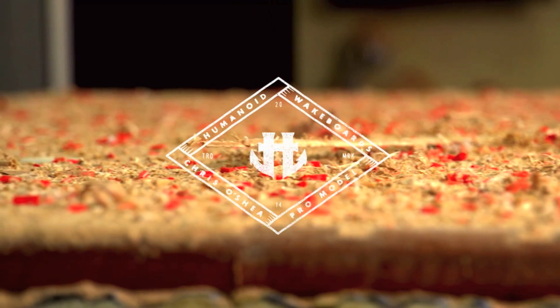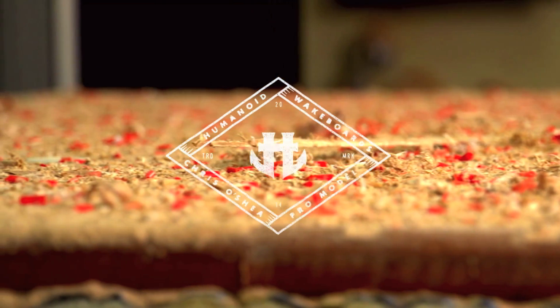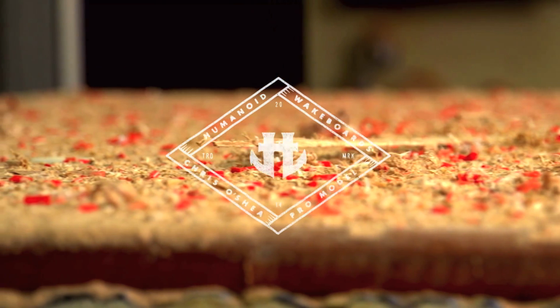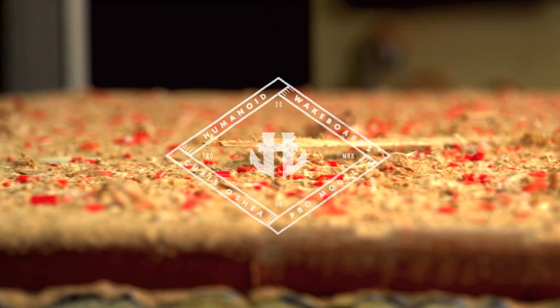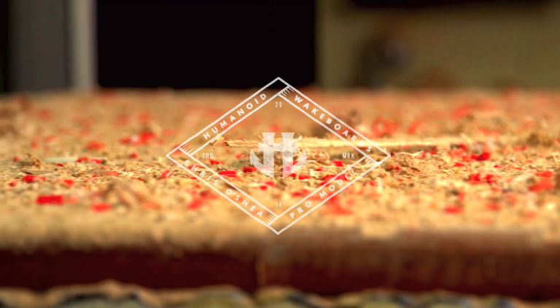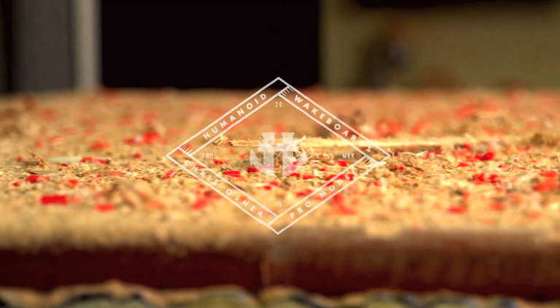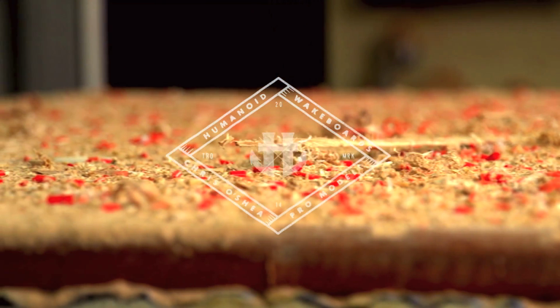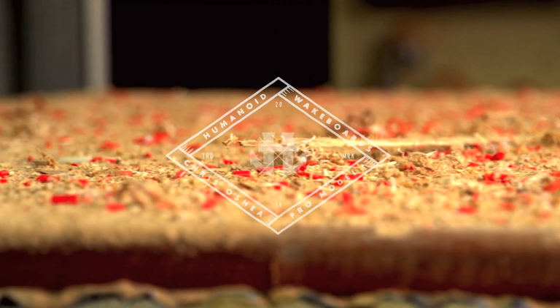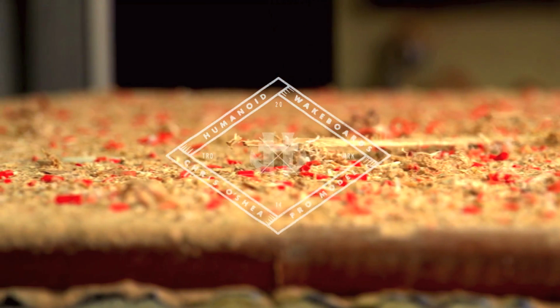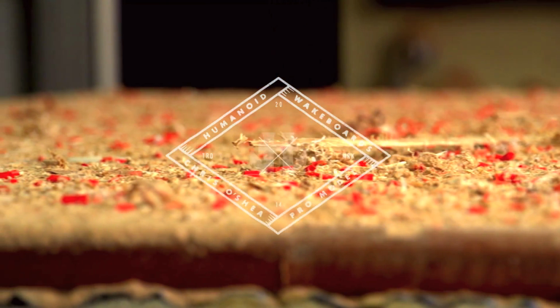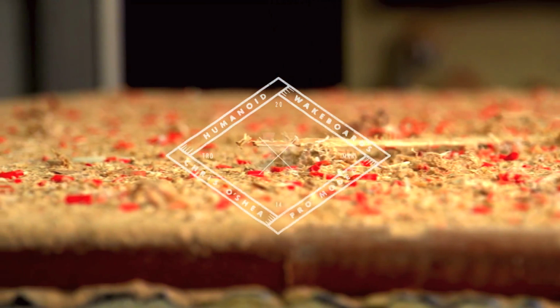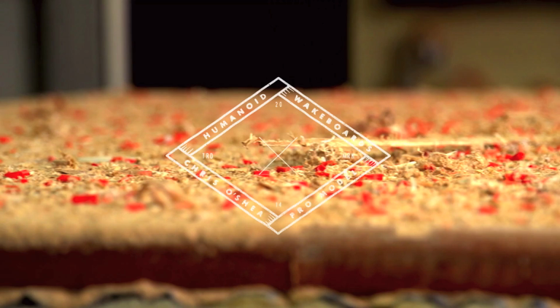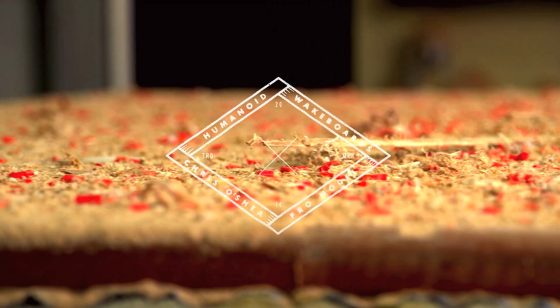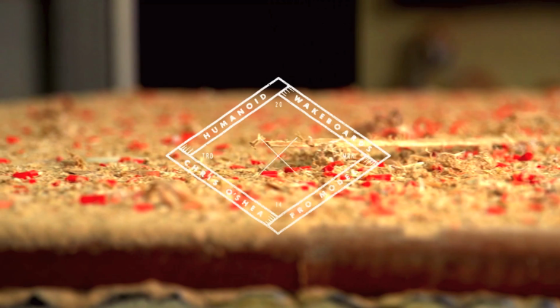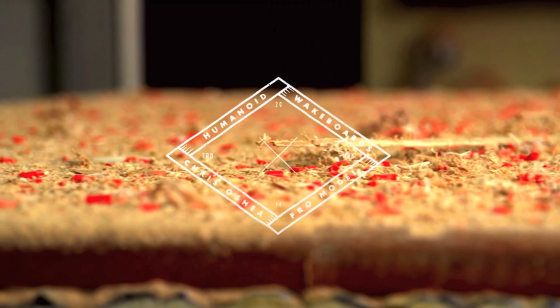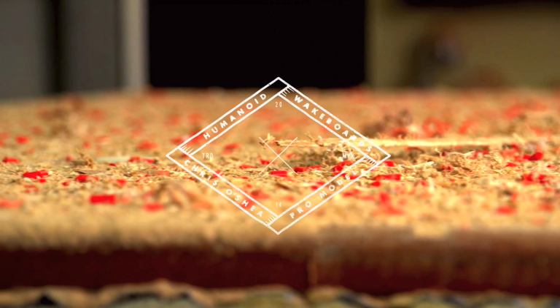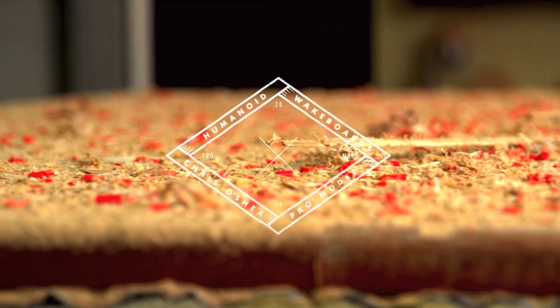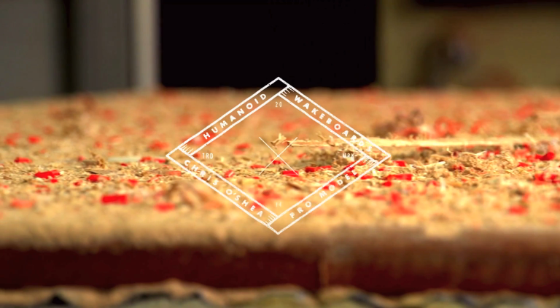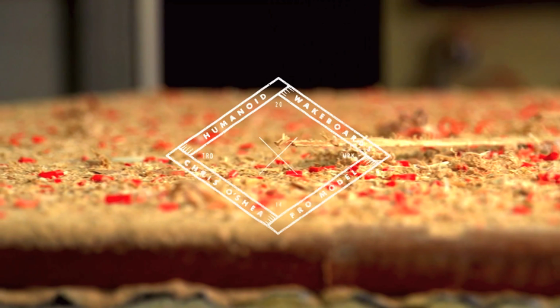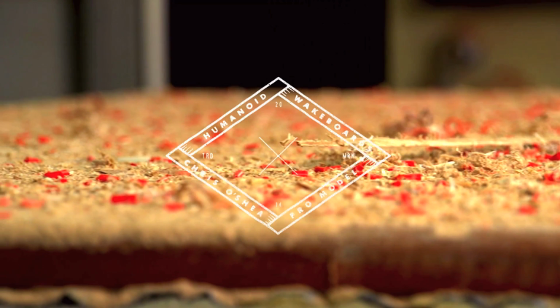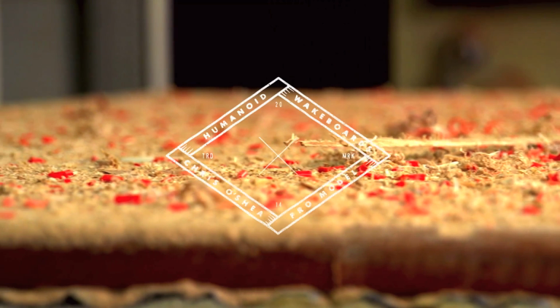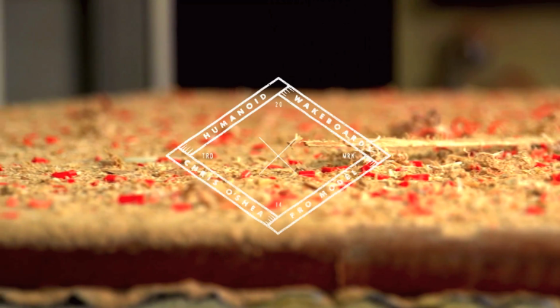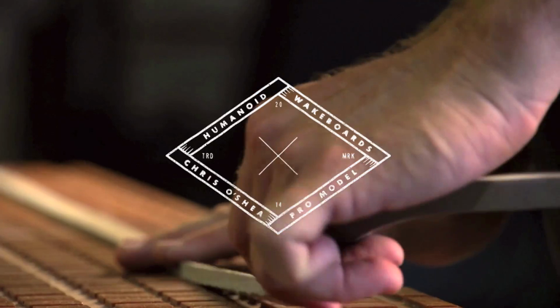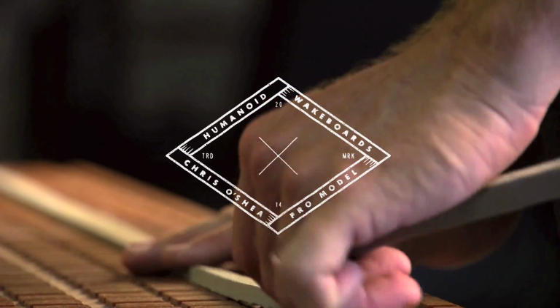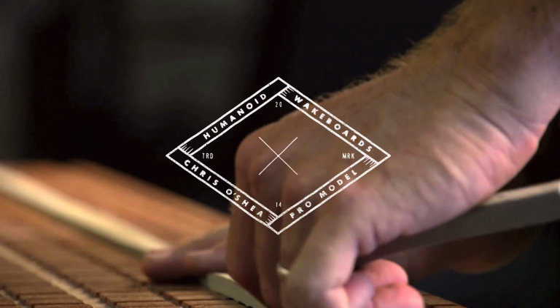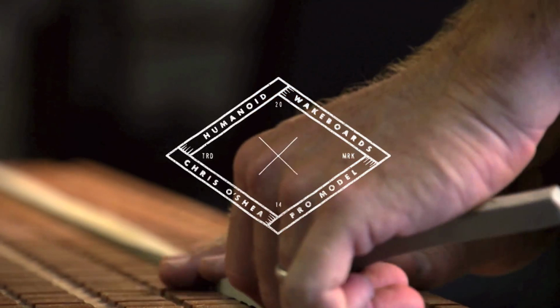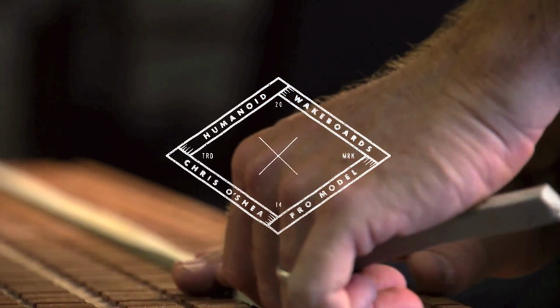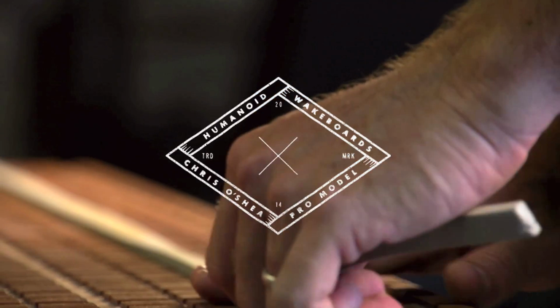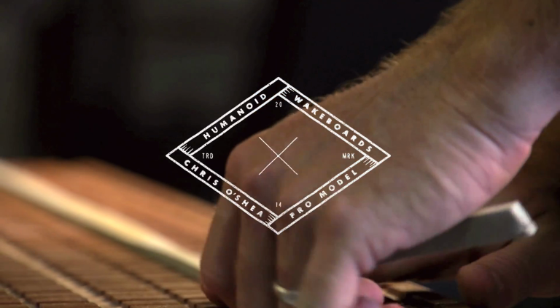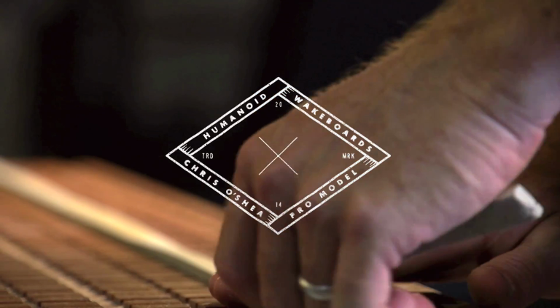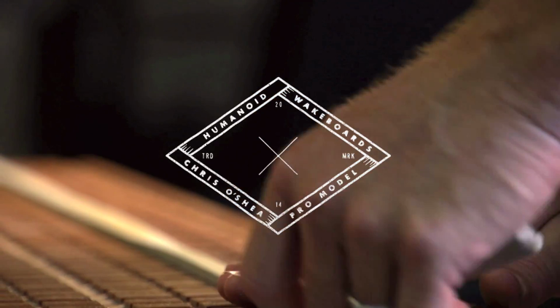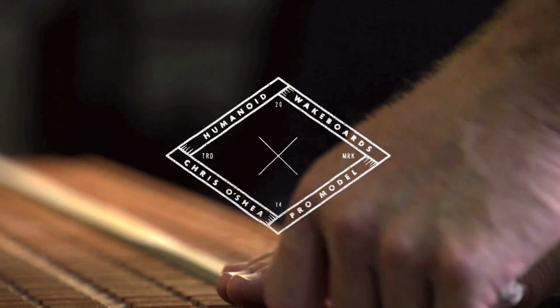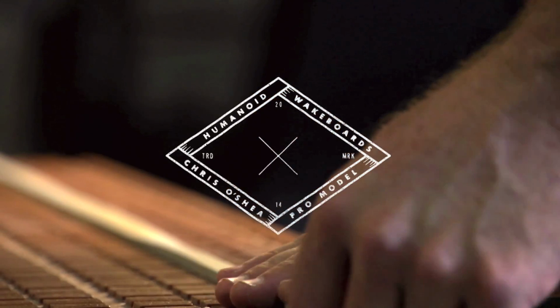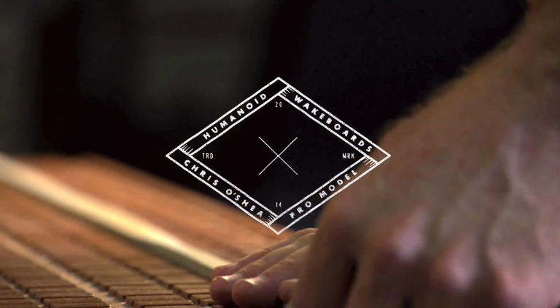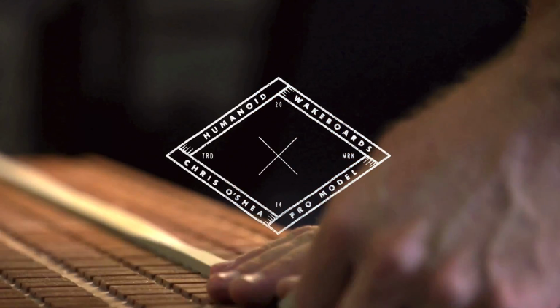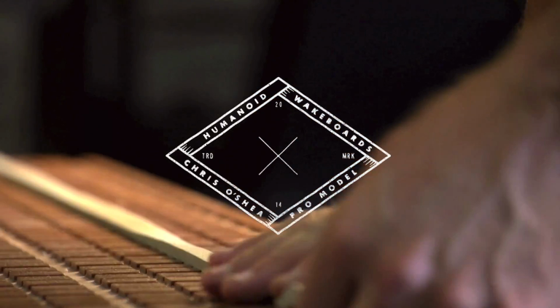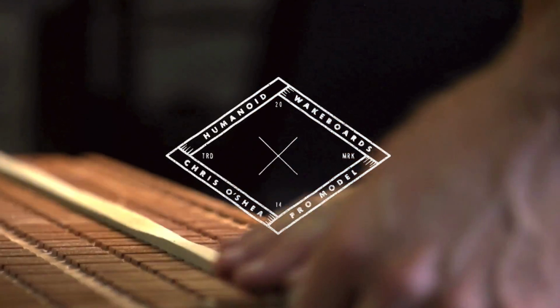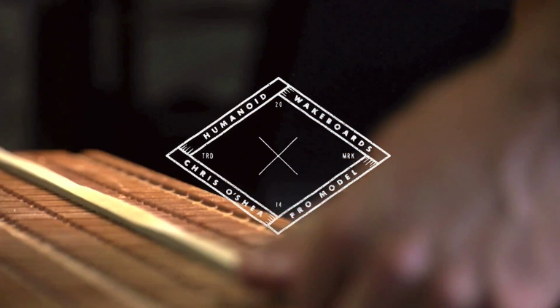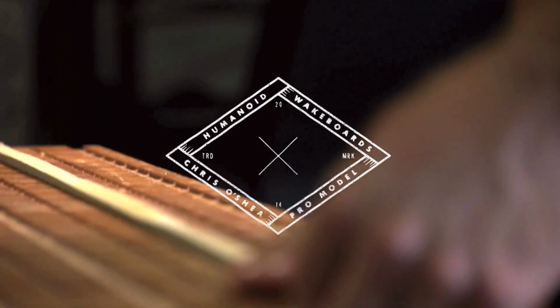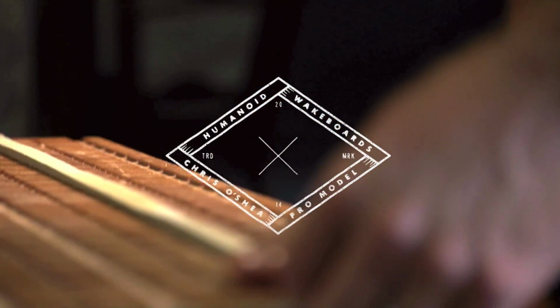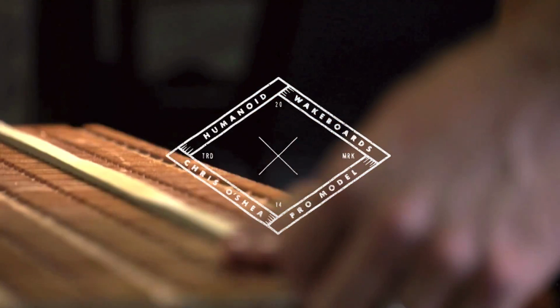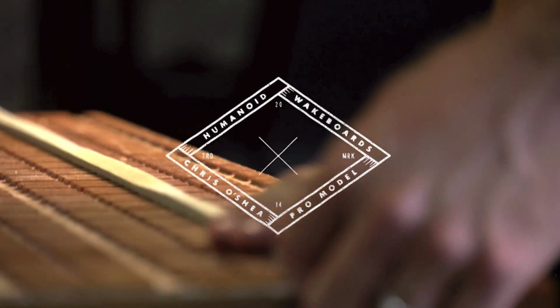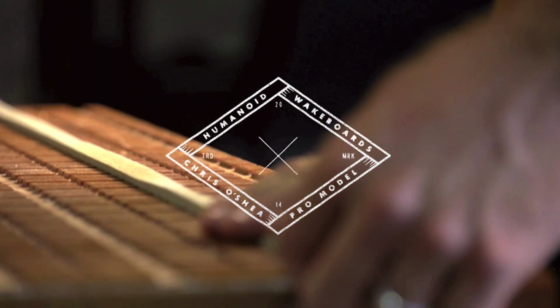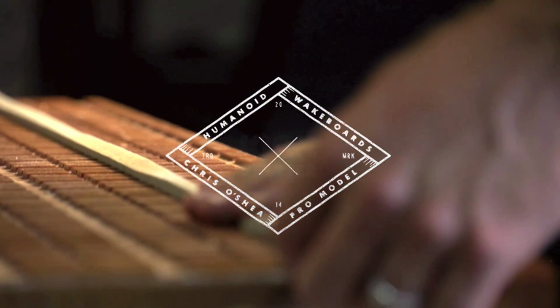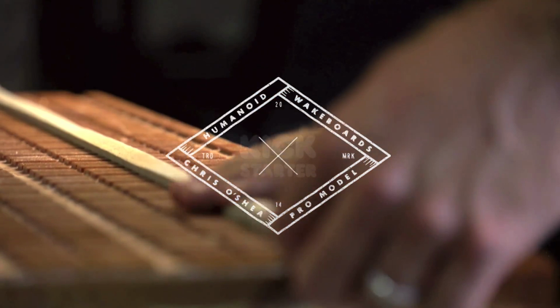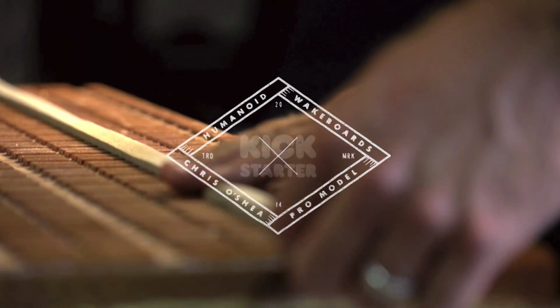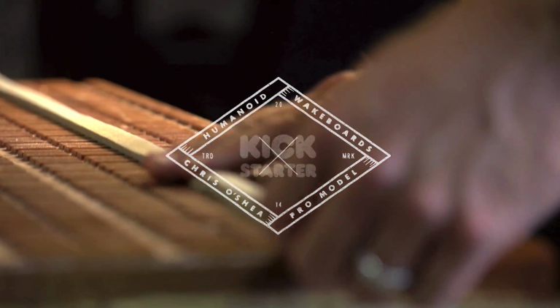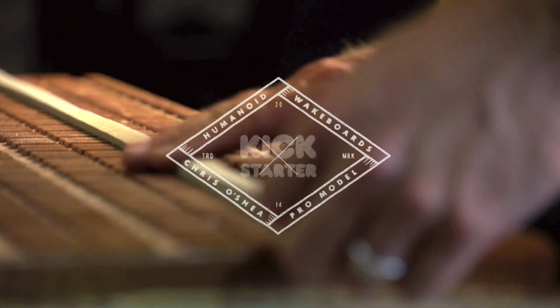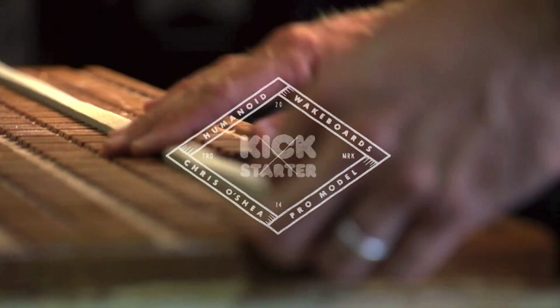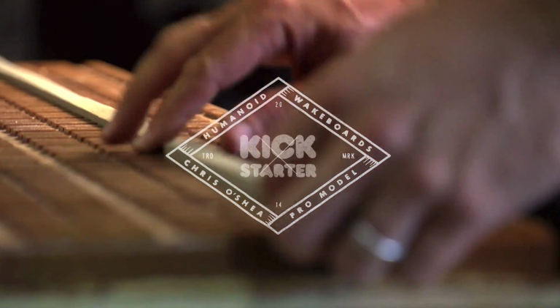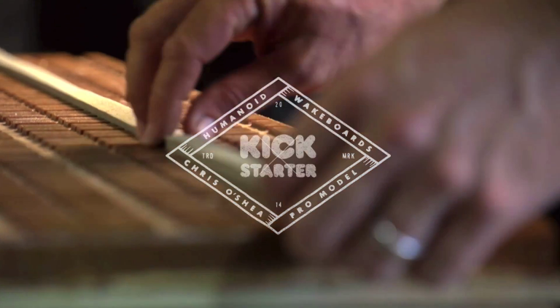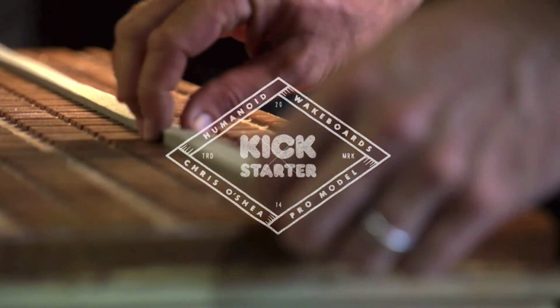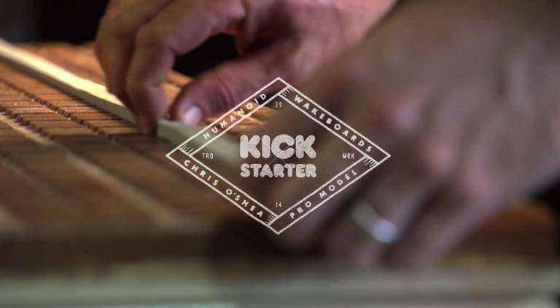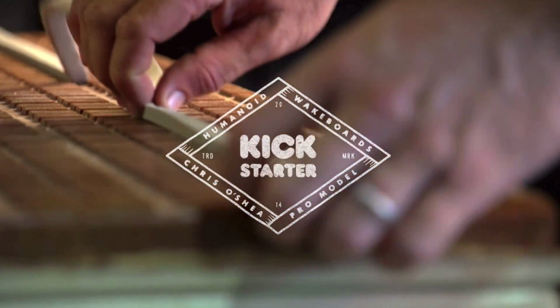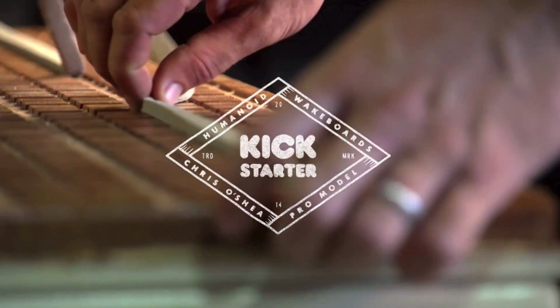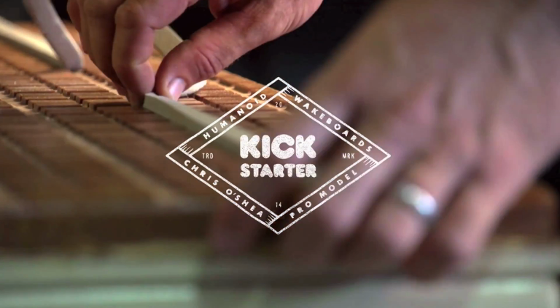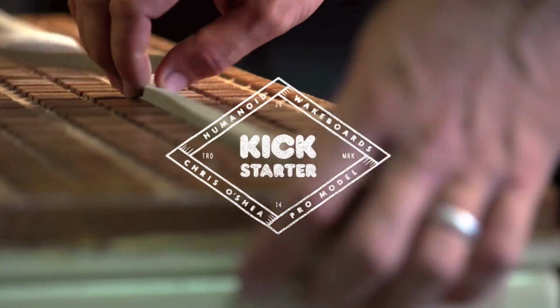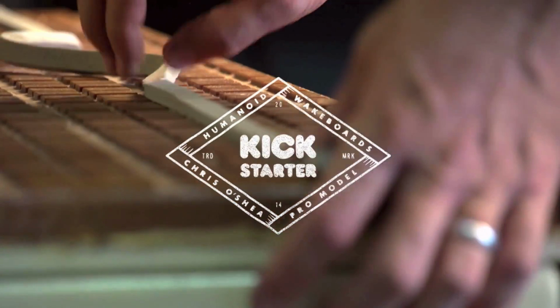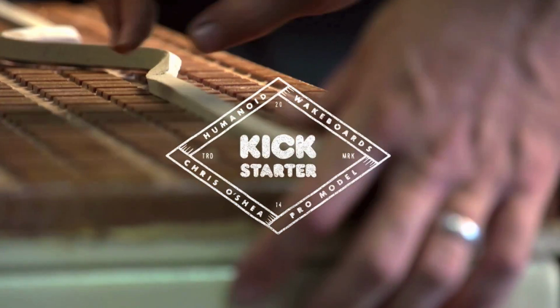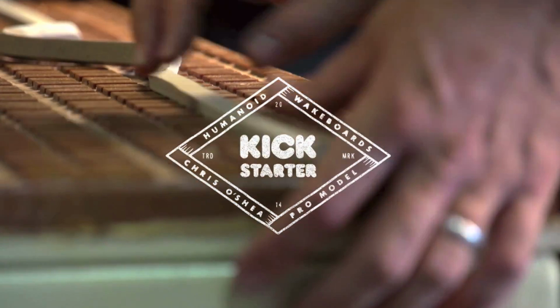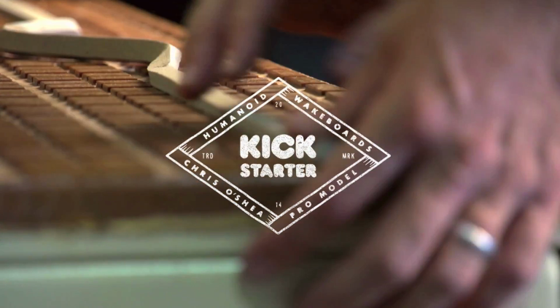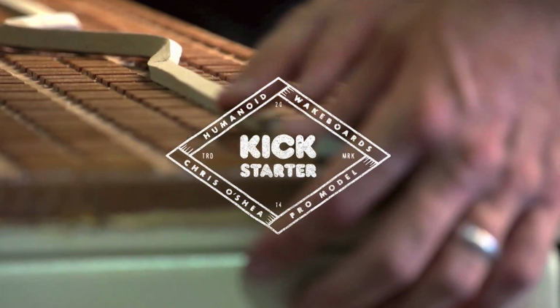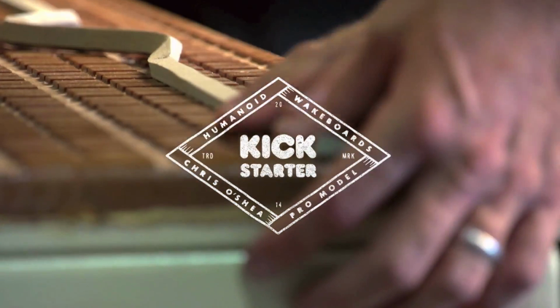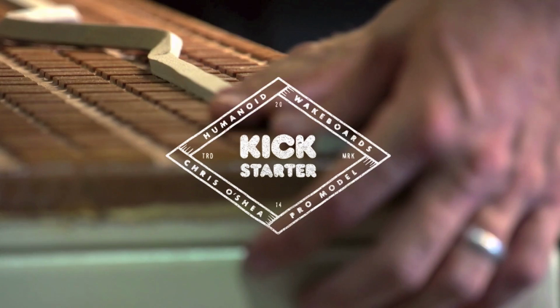We need your help to get our Made in the USA O'Shea Kickstarter project into production at our new US manufacturing facility.